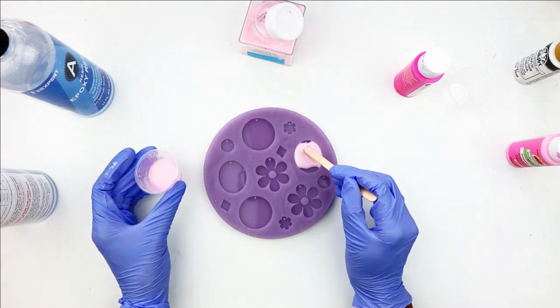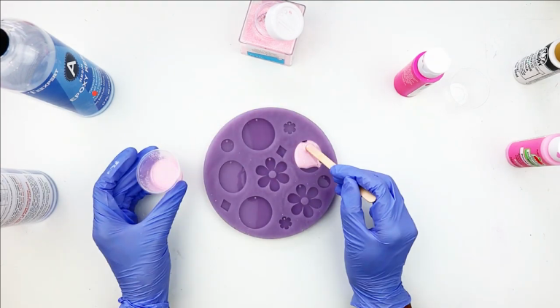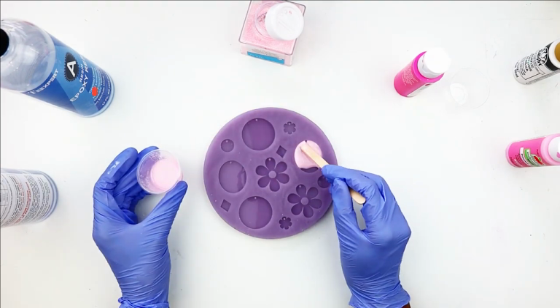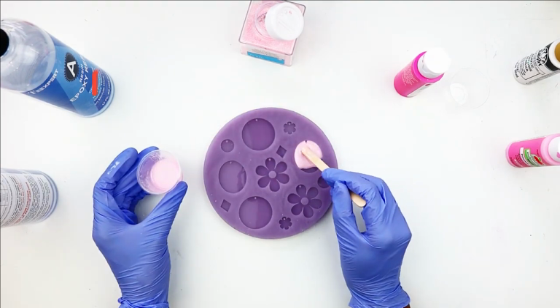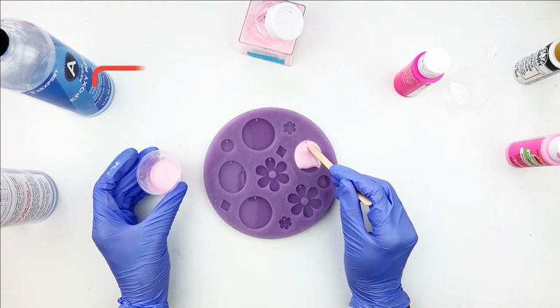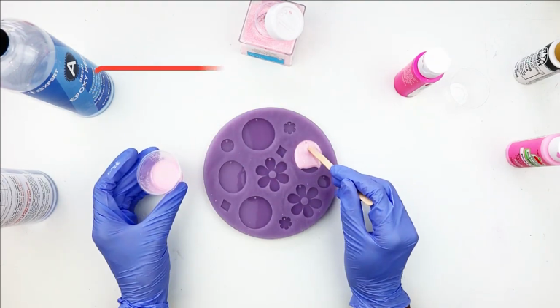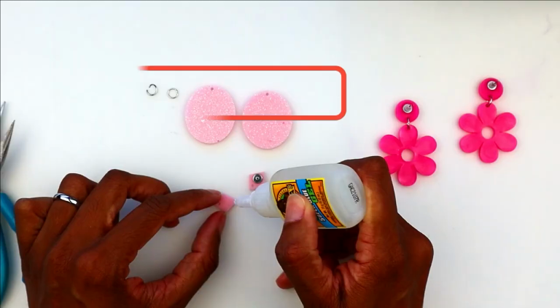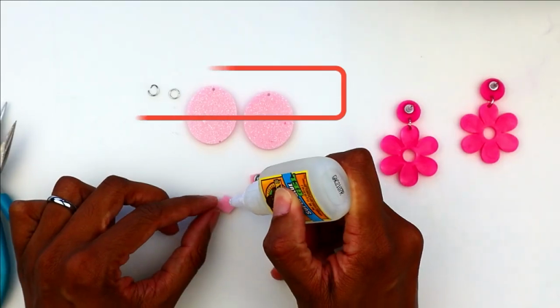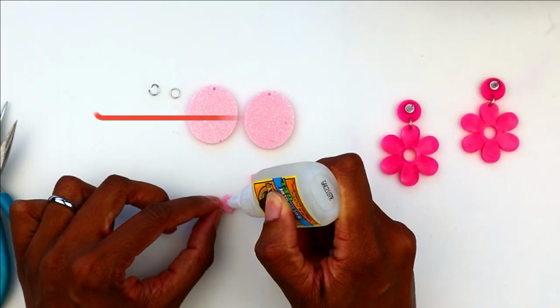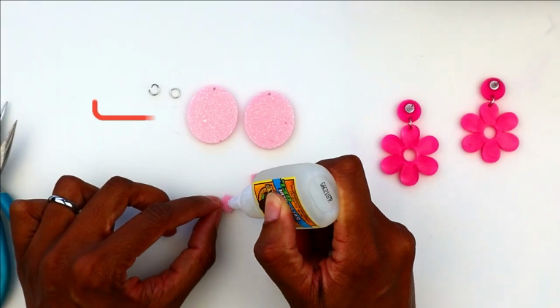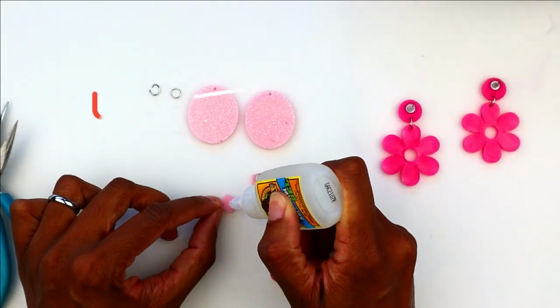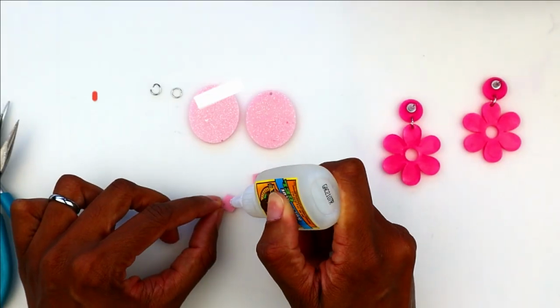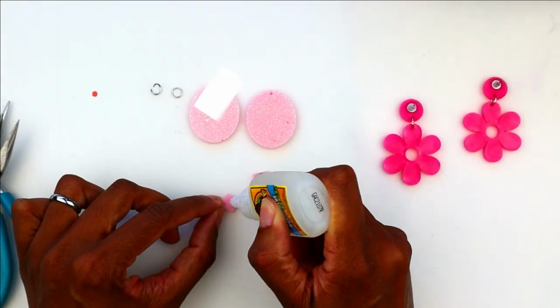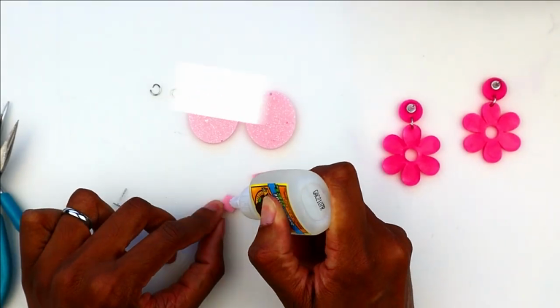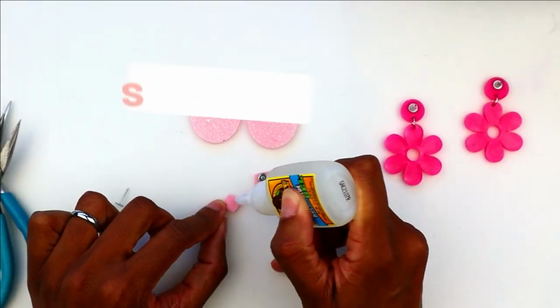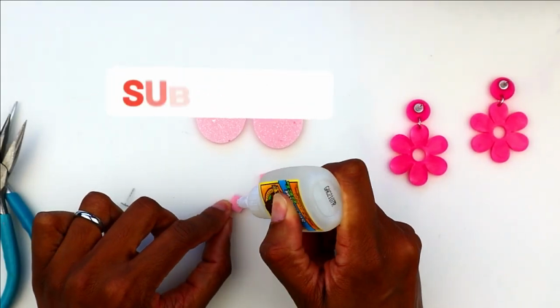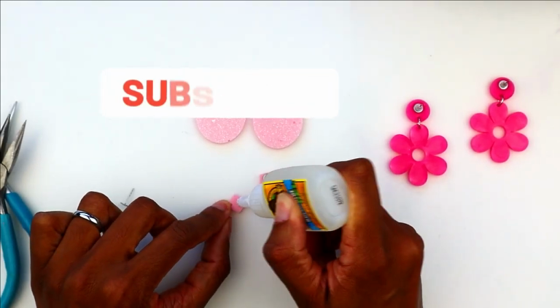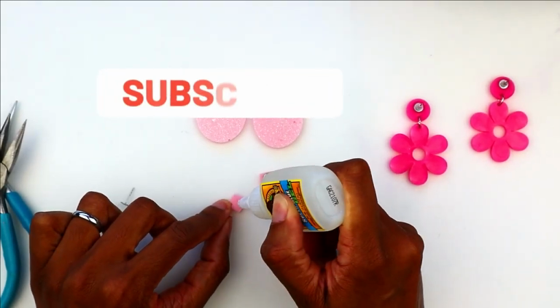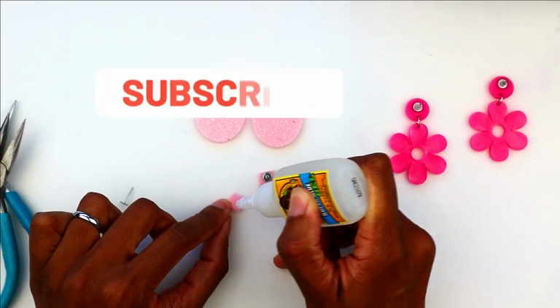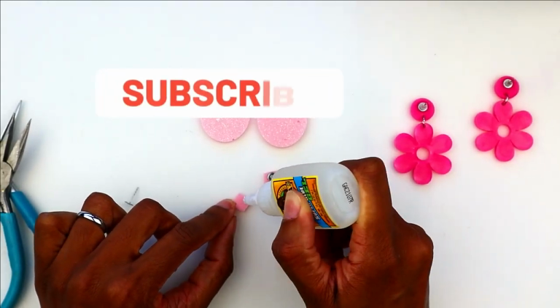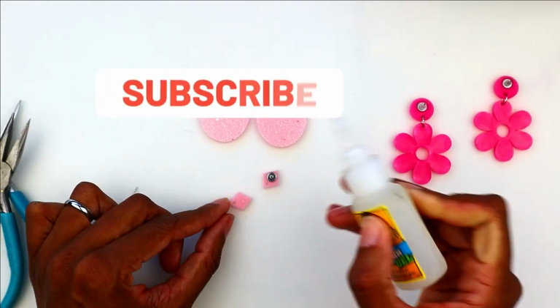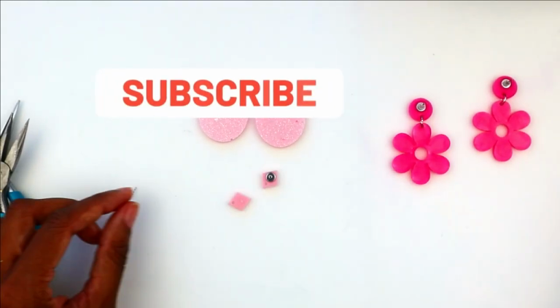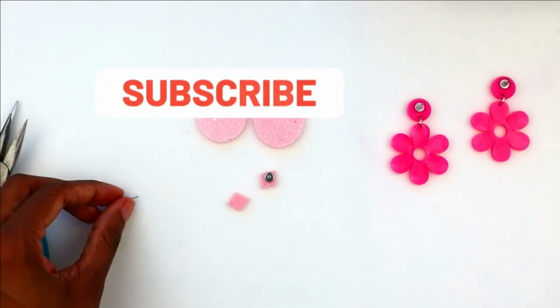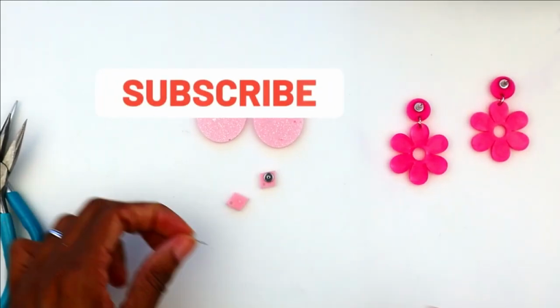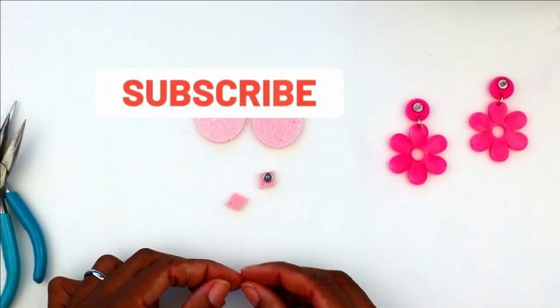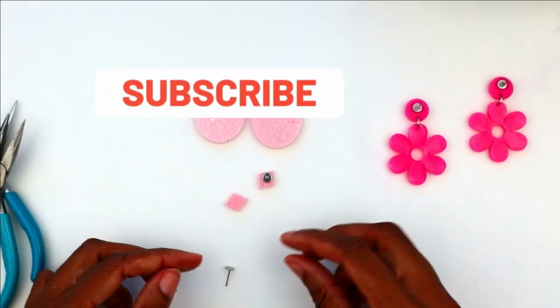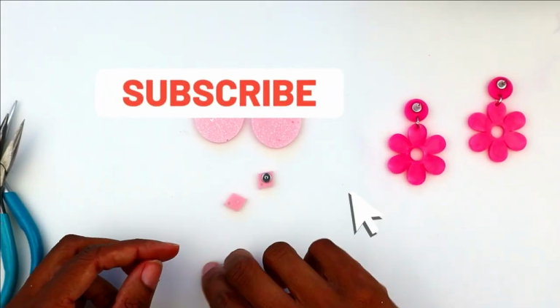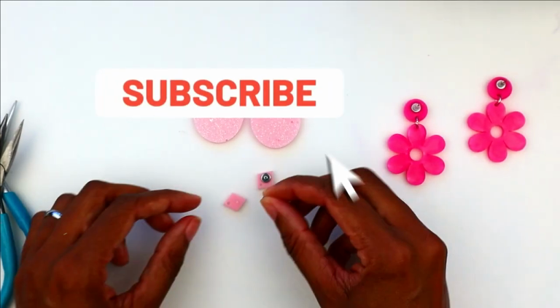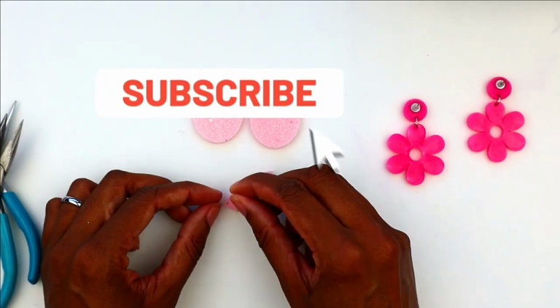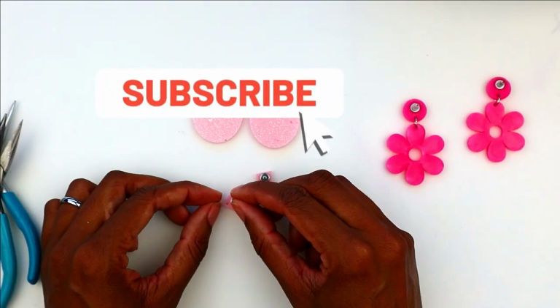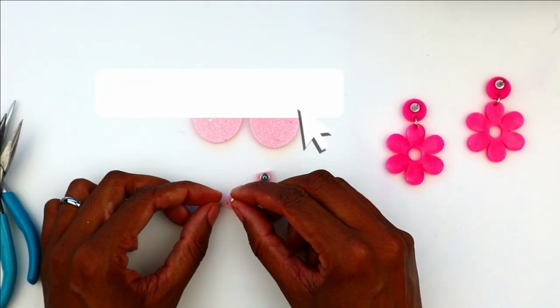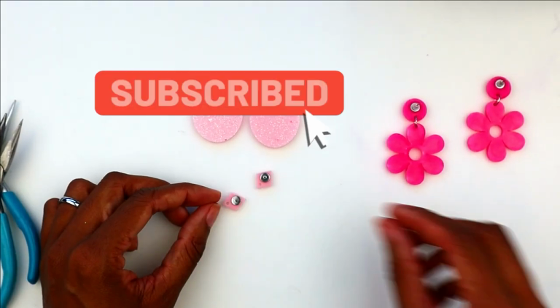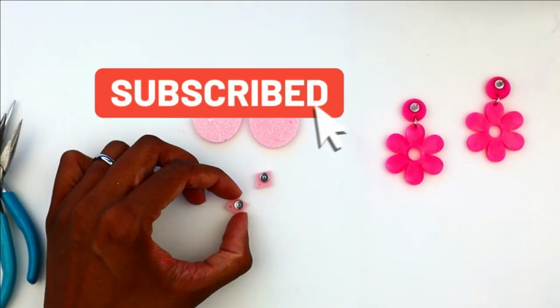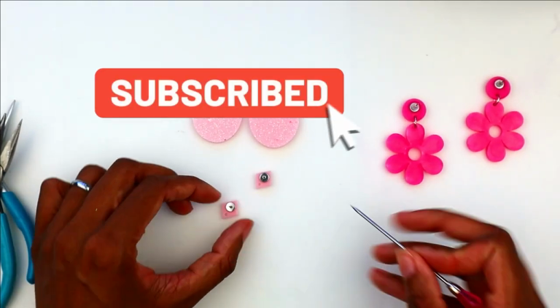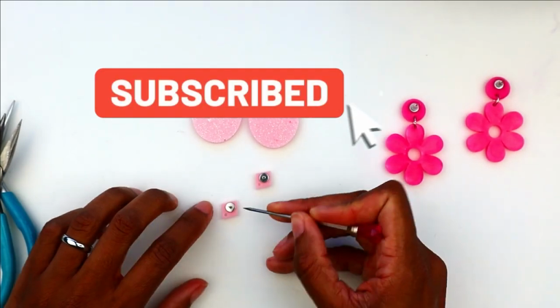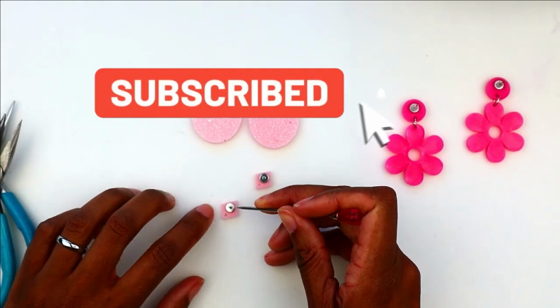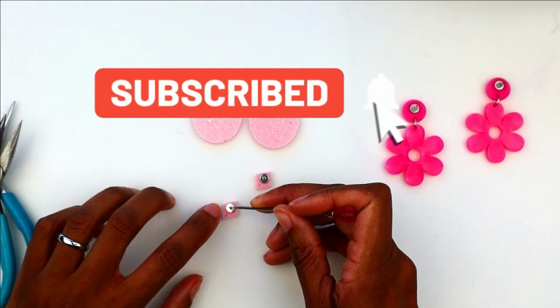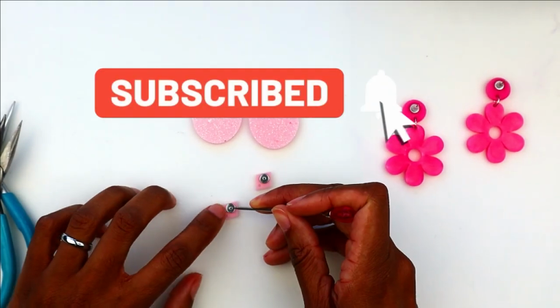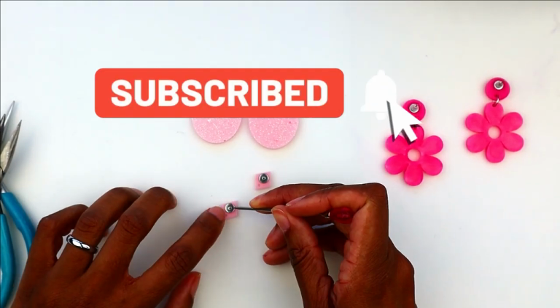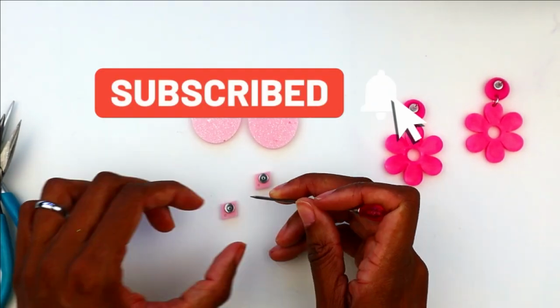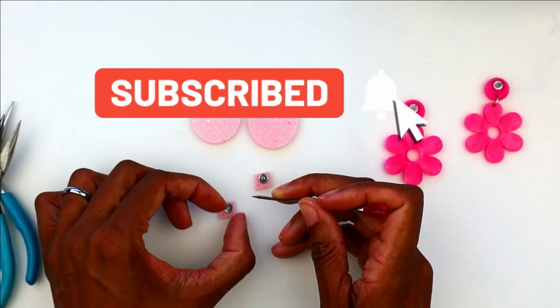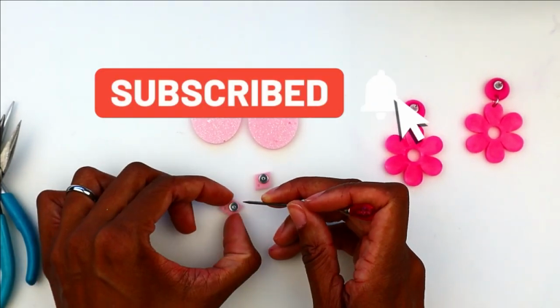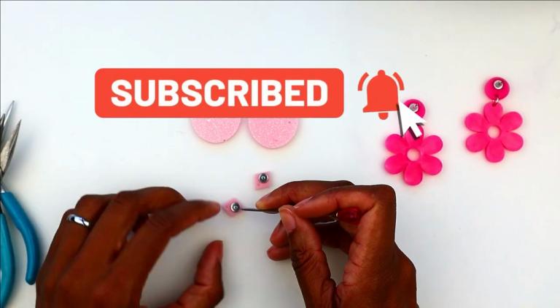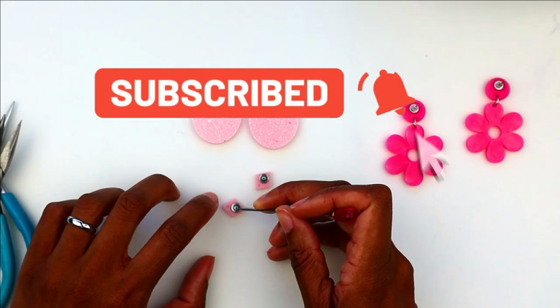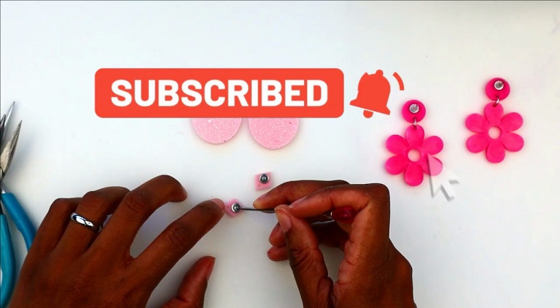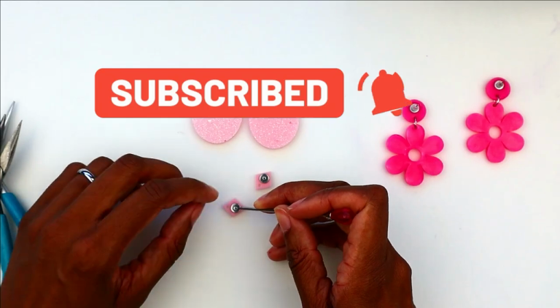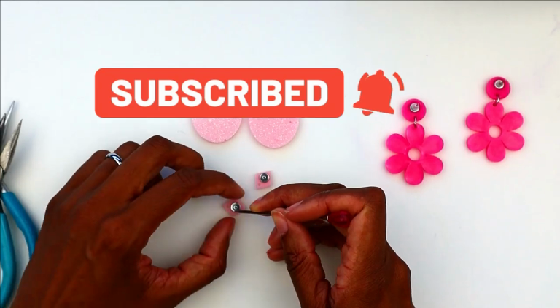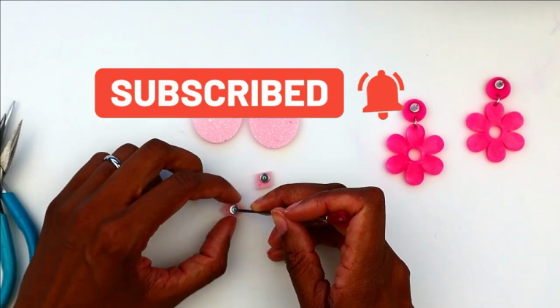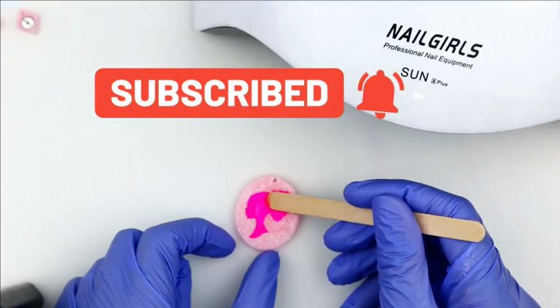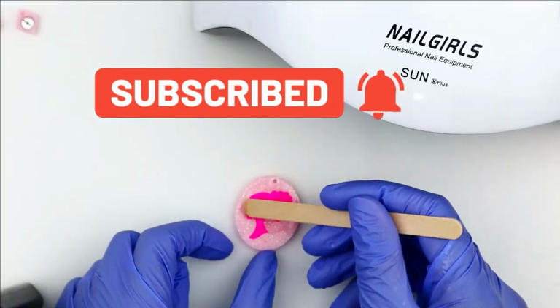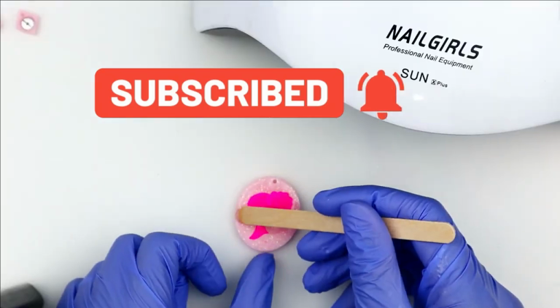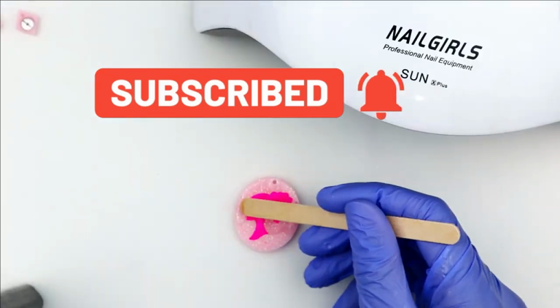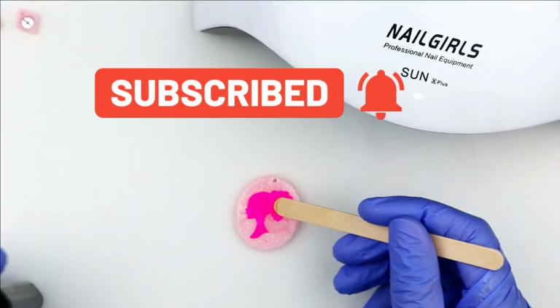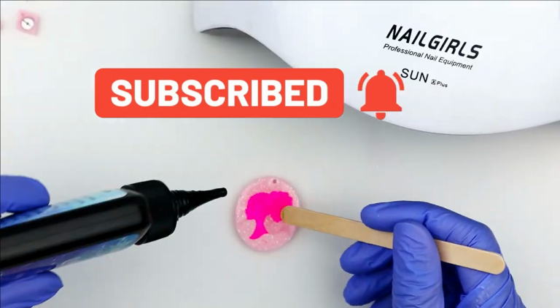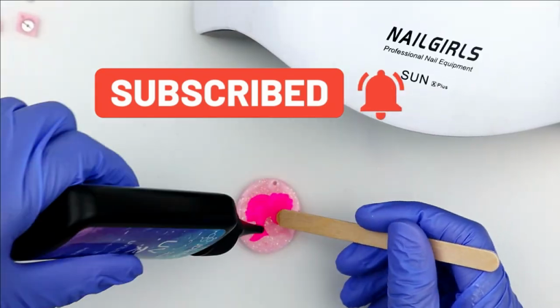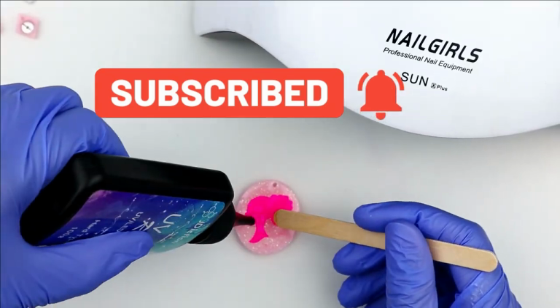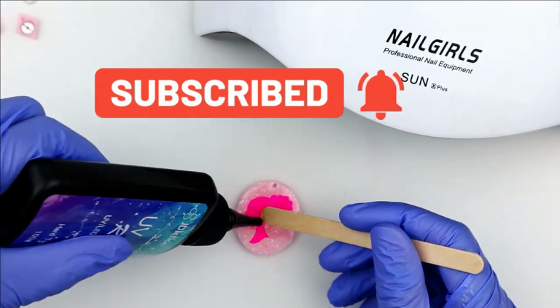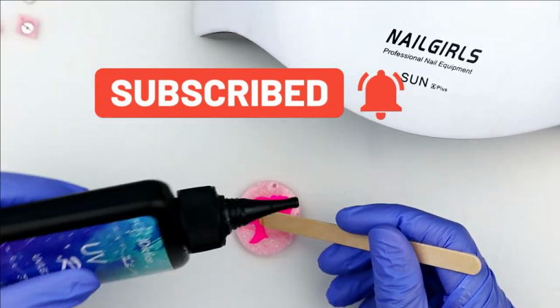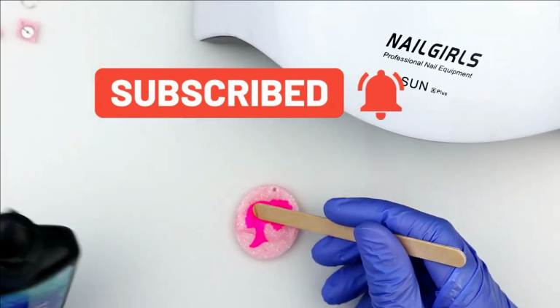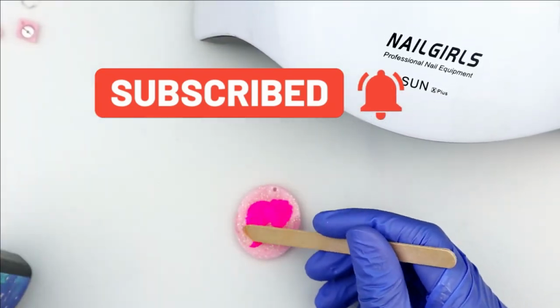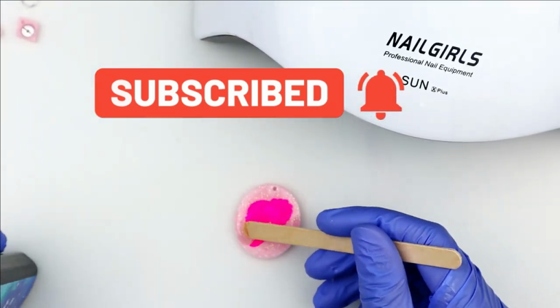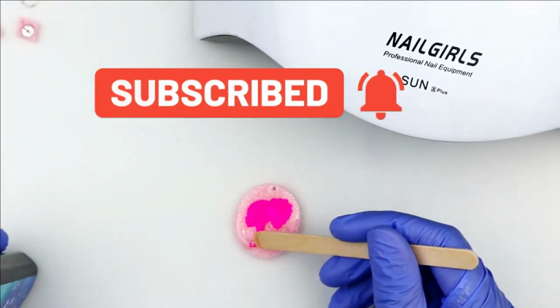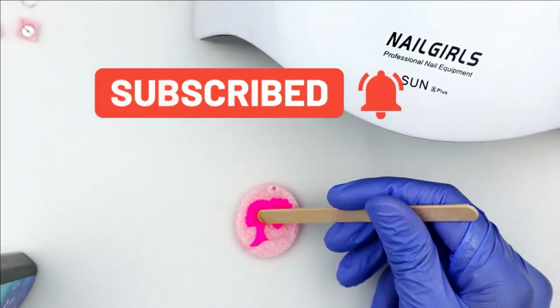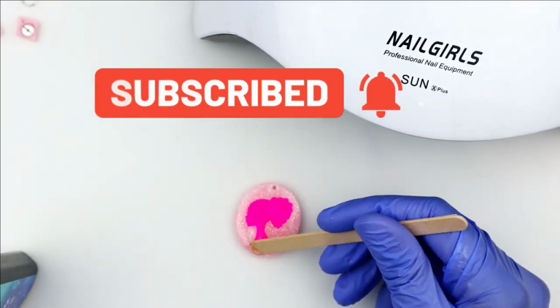But before we get started, tap the subscribe button below so you don't miss any of my upcoming videos. All right, let's start the tutorial.